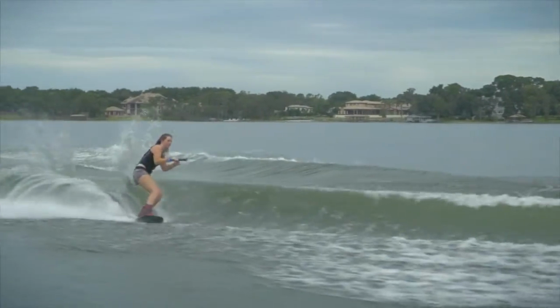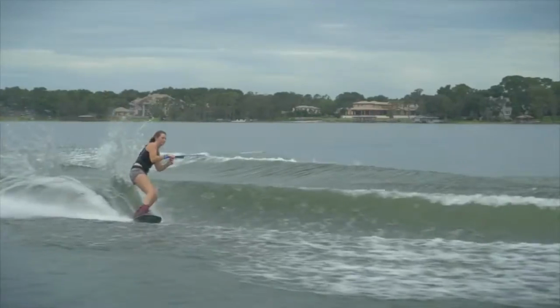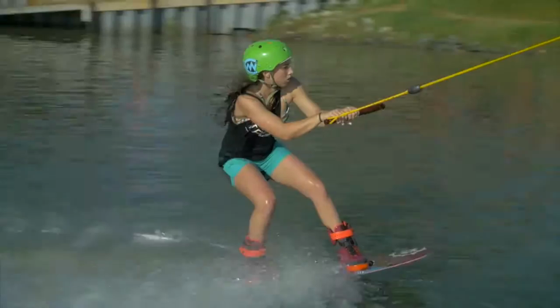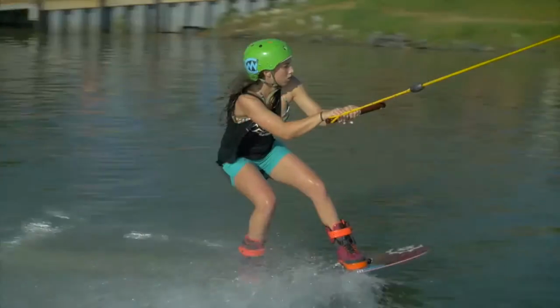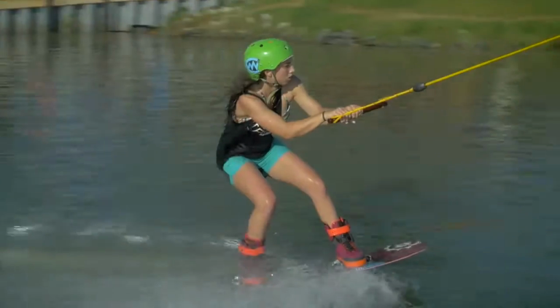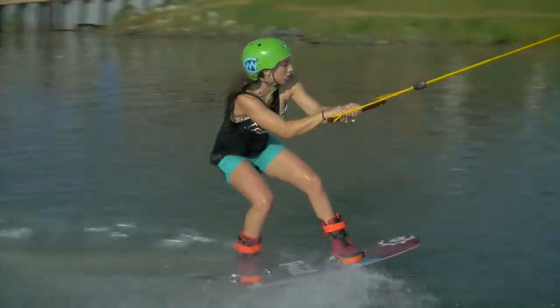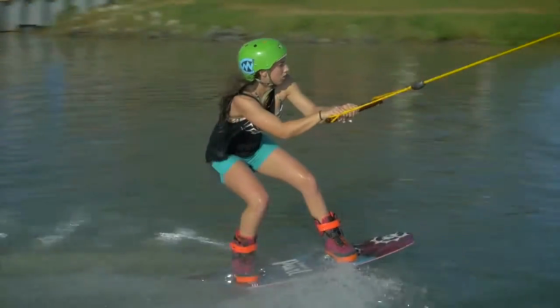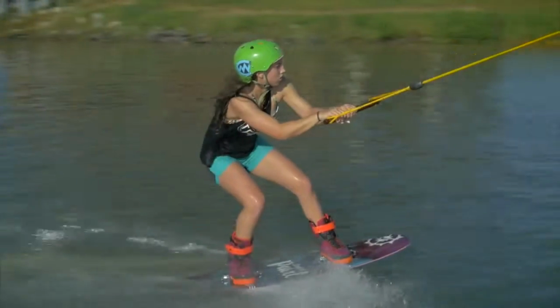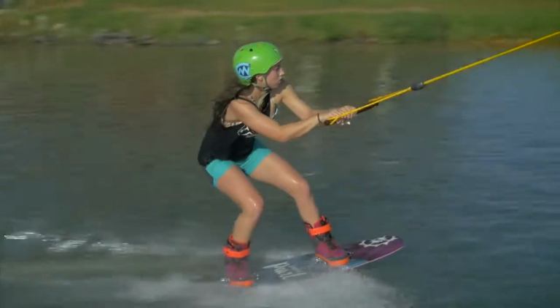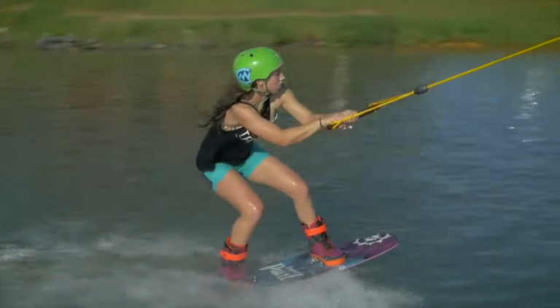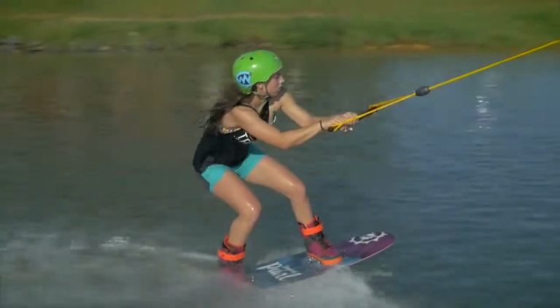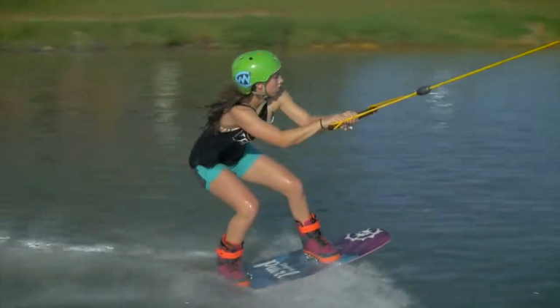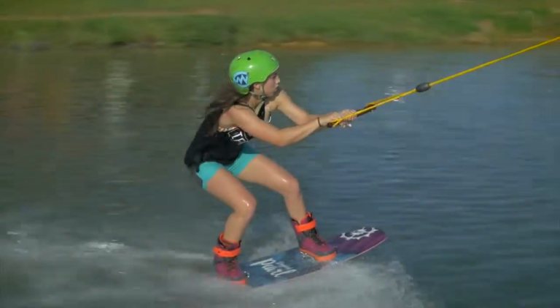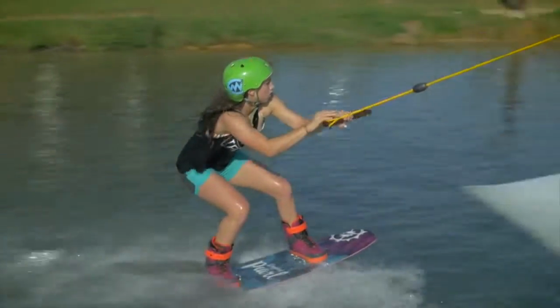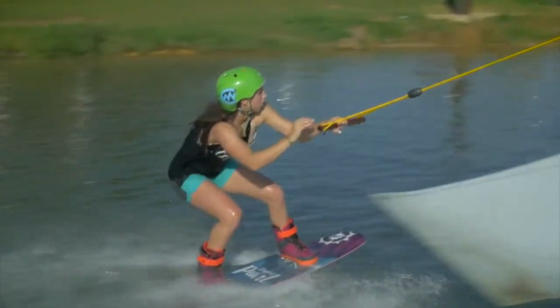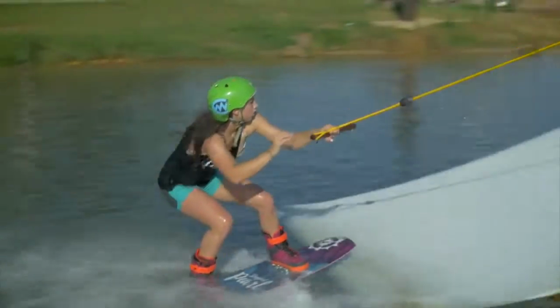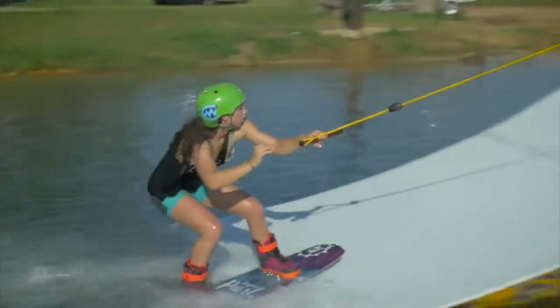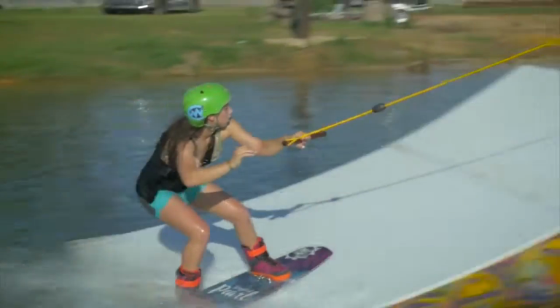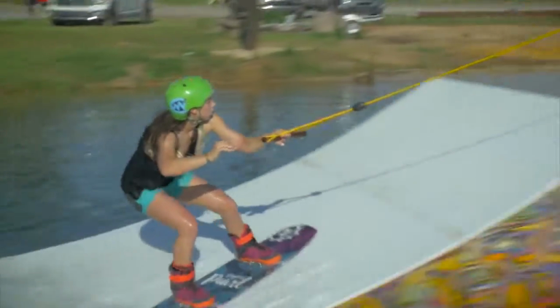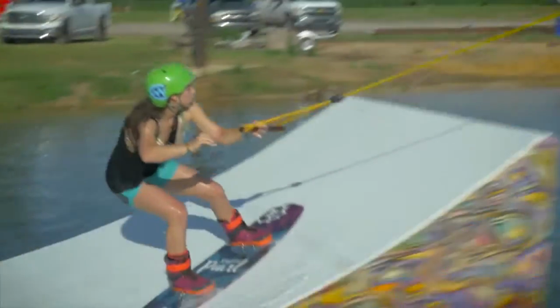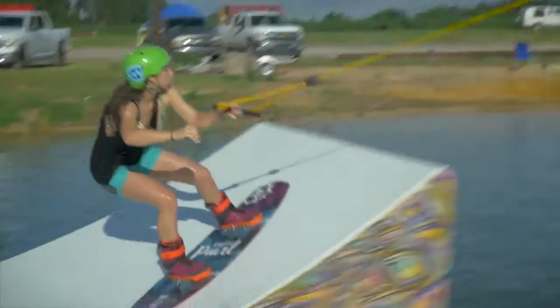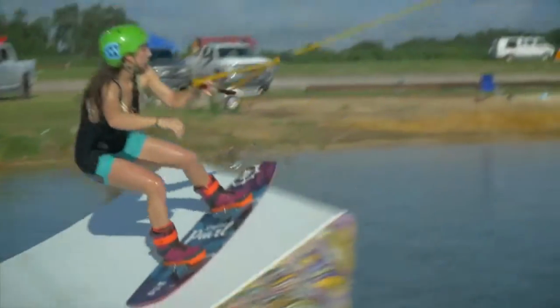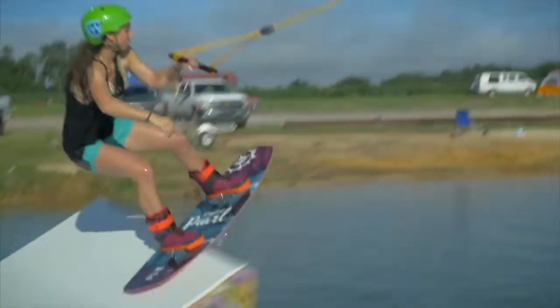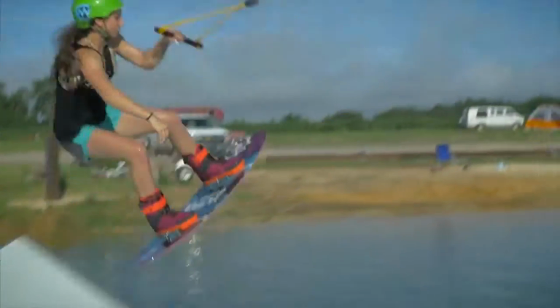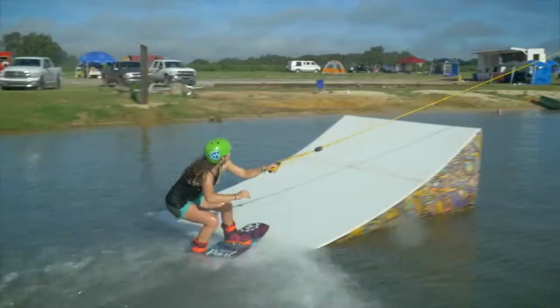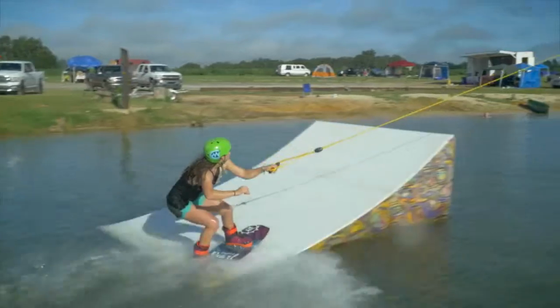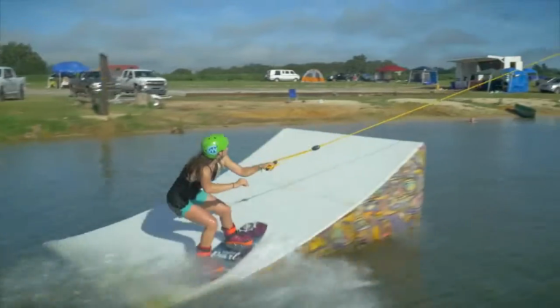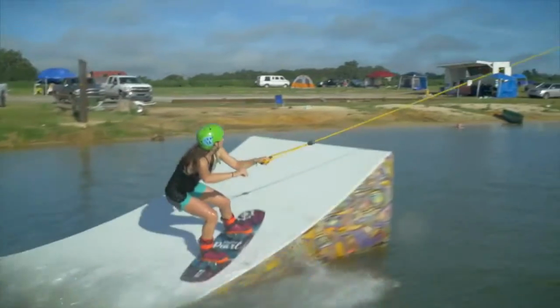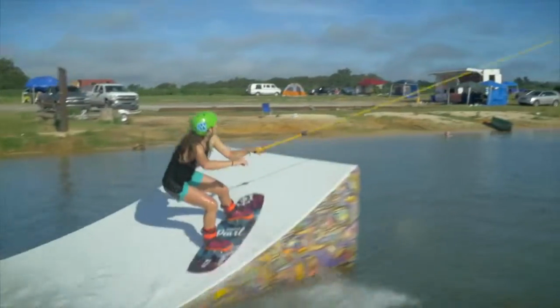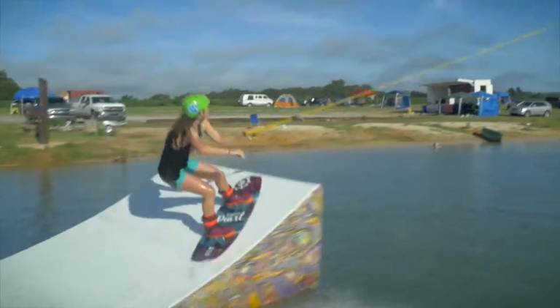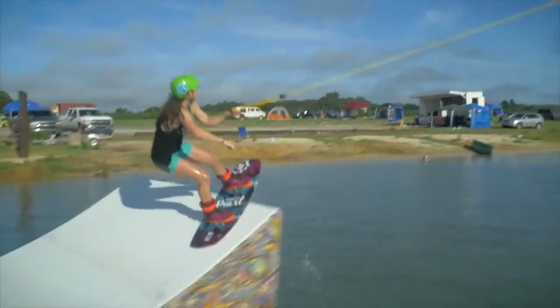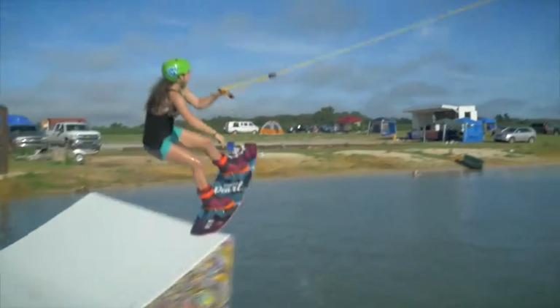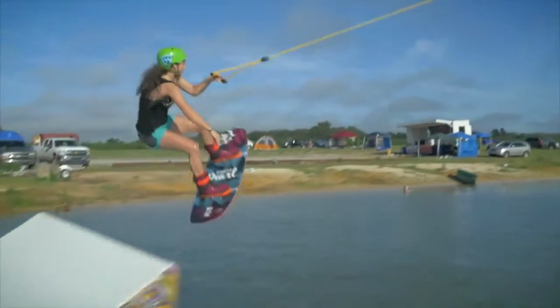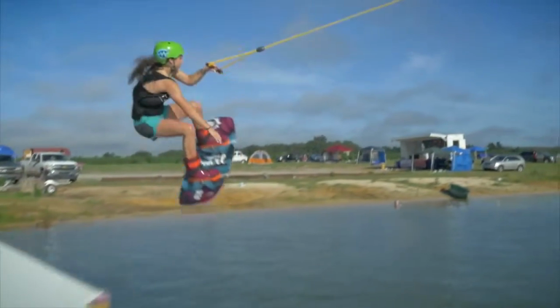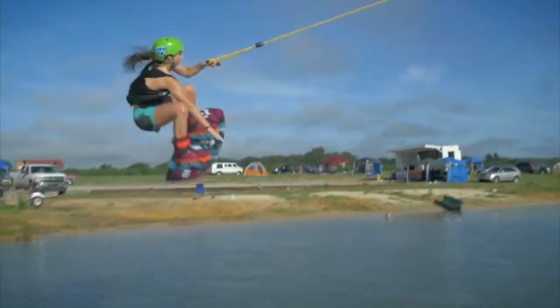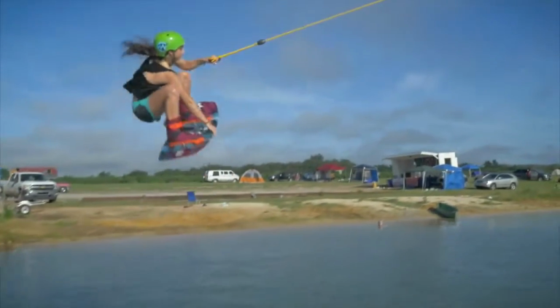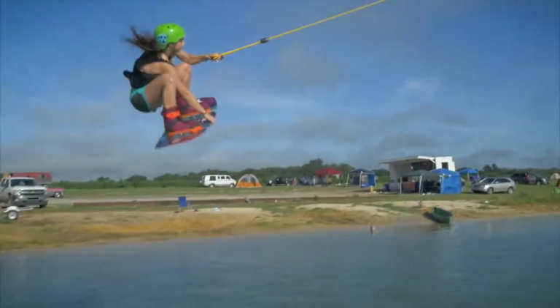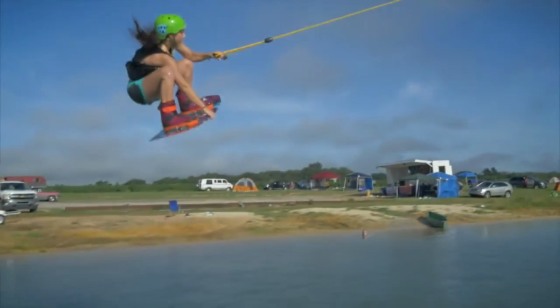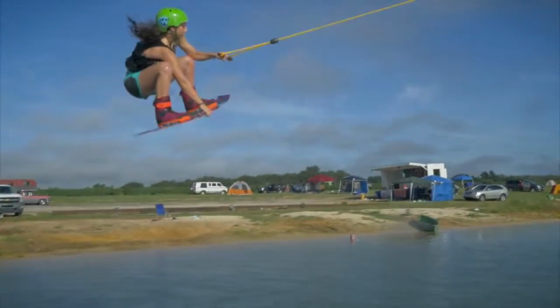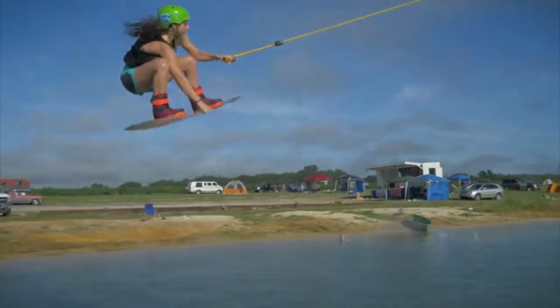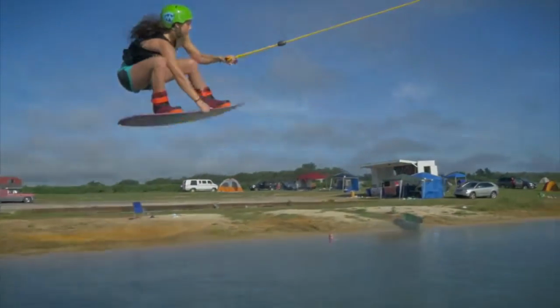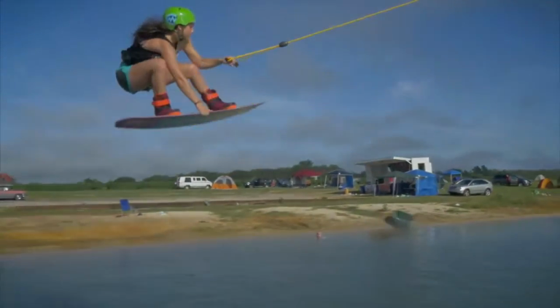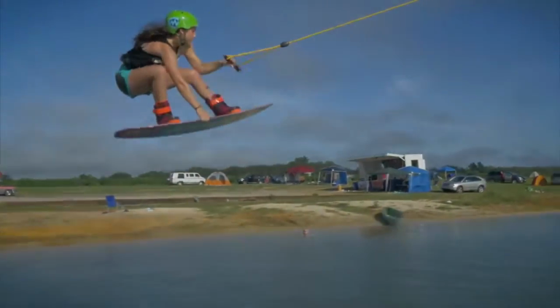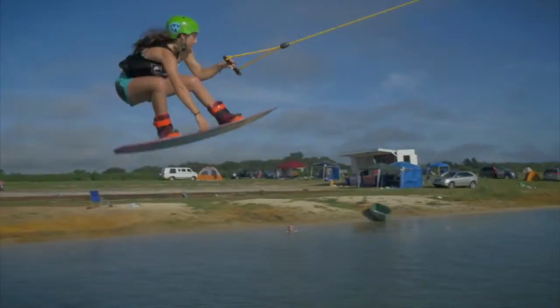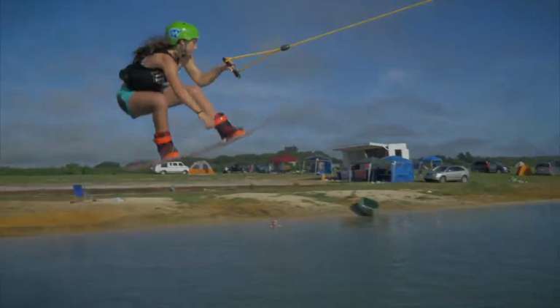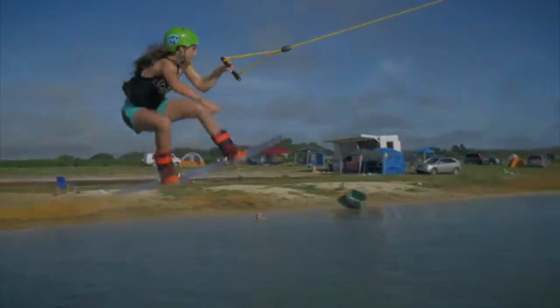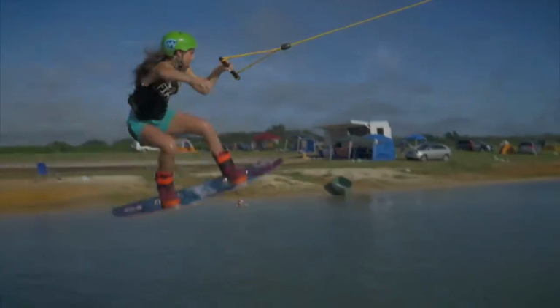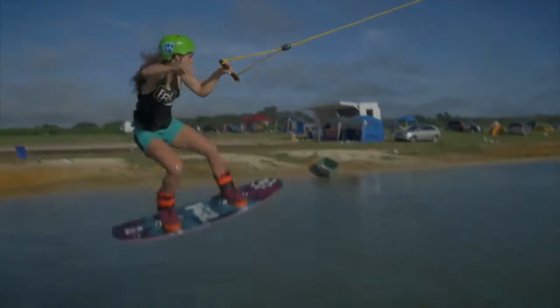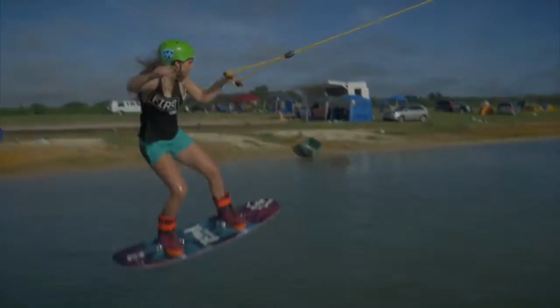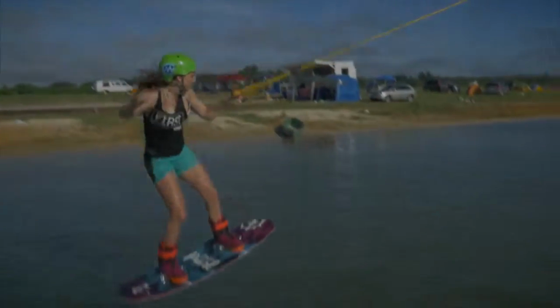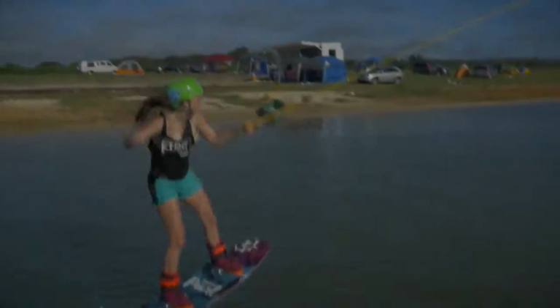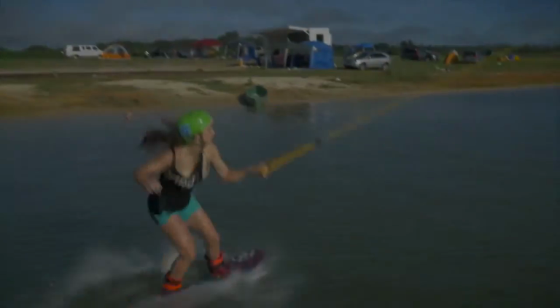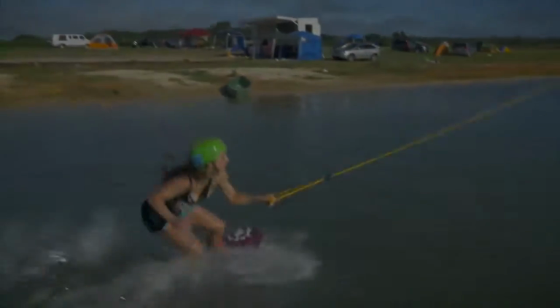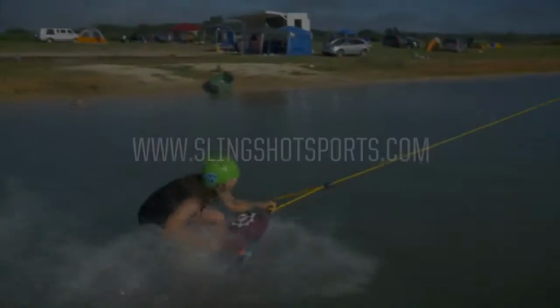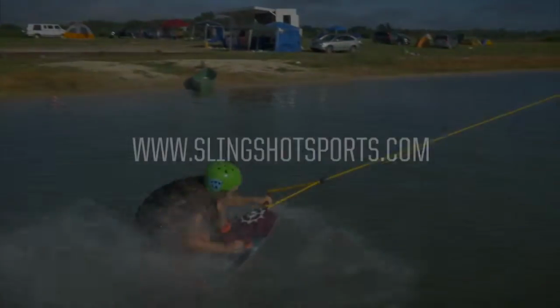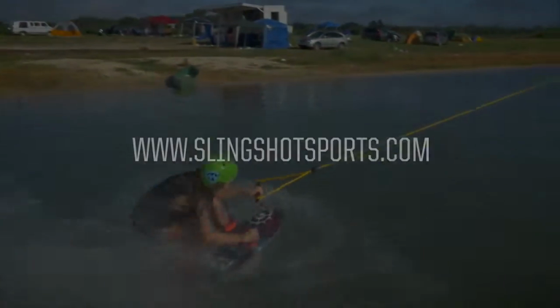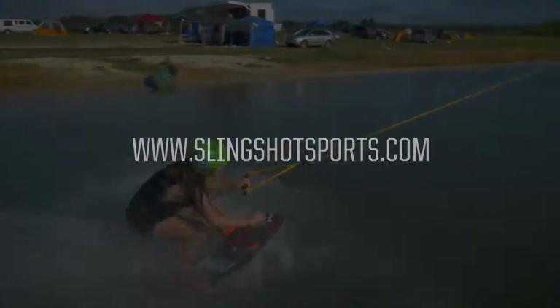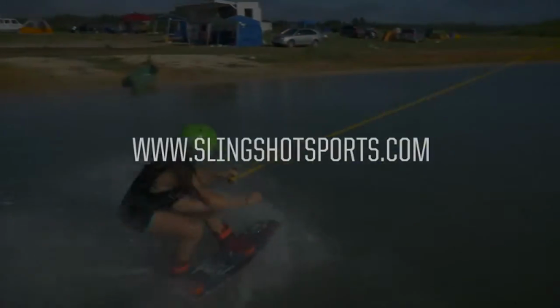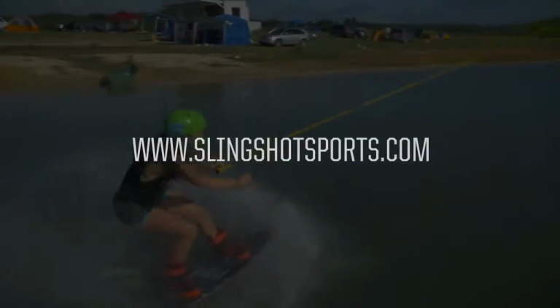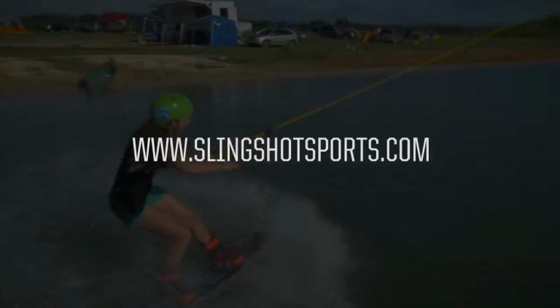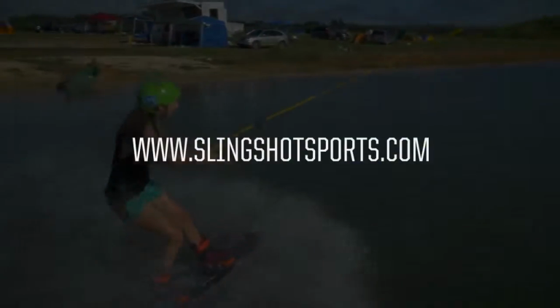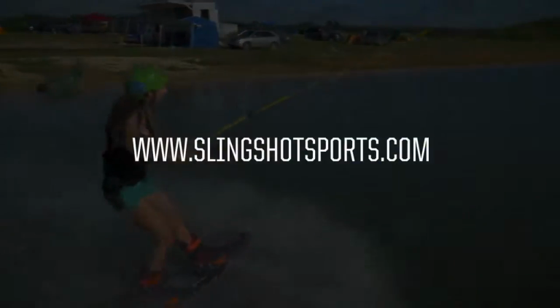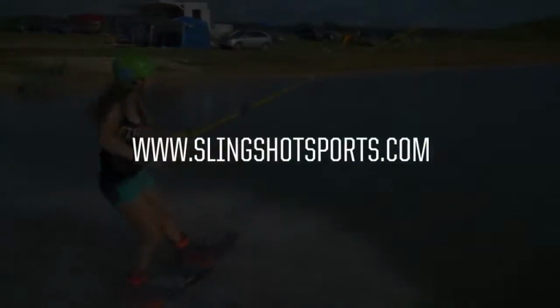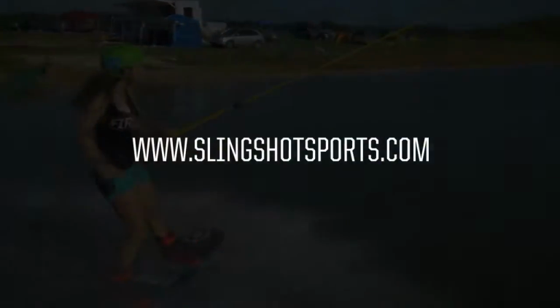For the ultimate freedom, choose the 2017 Pearl. For more, head to Slingshot Sports dot com.